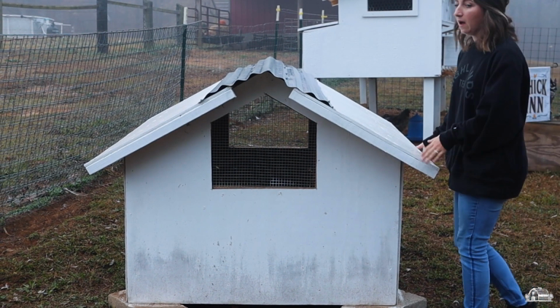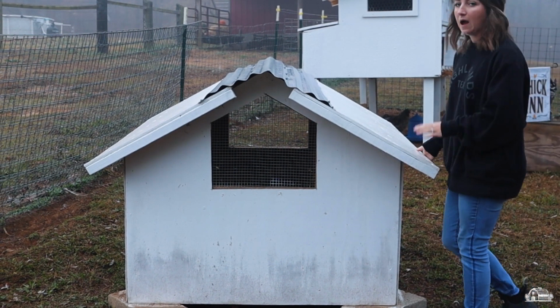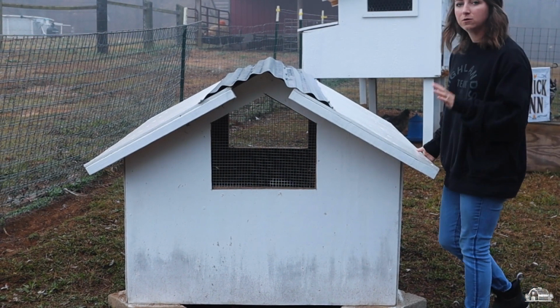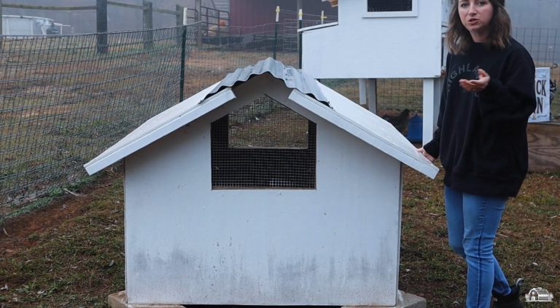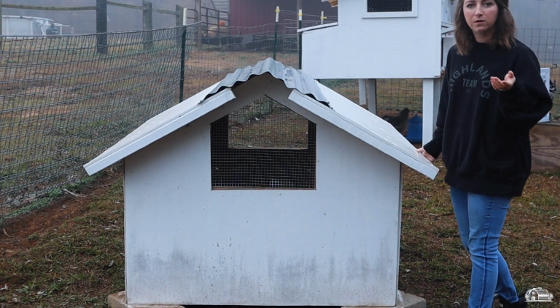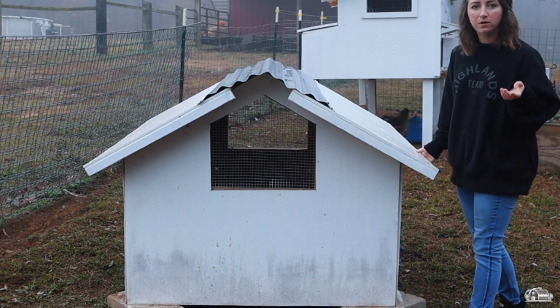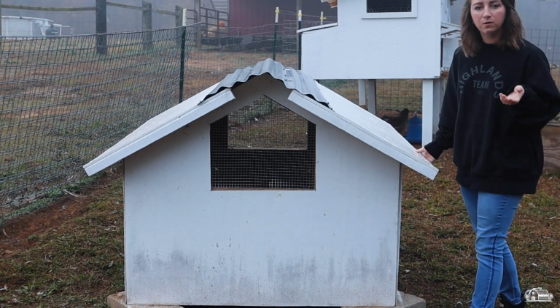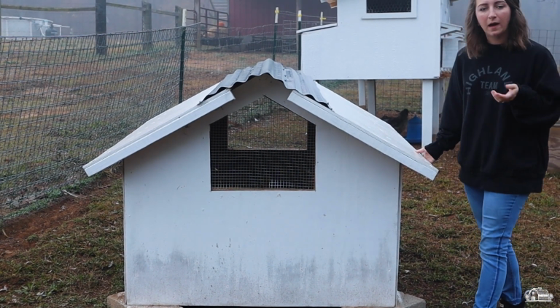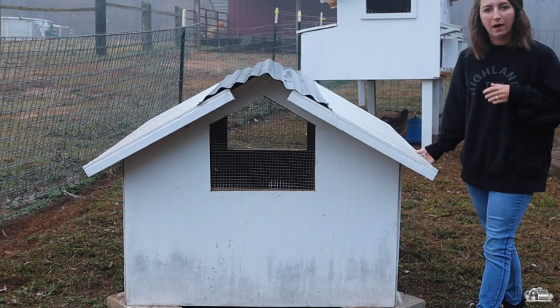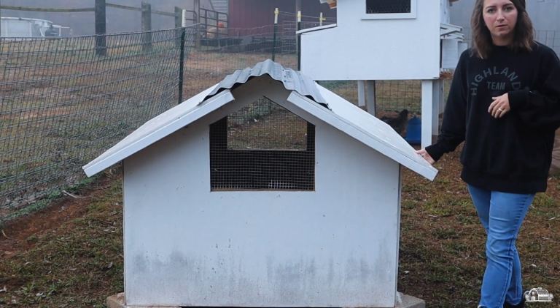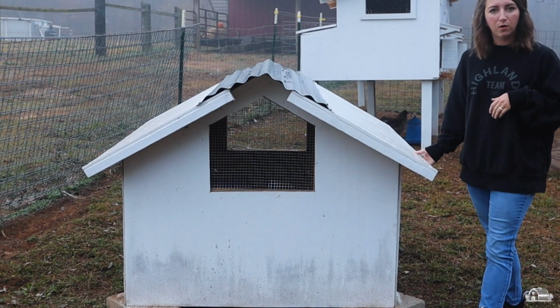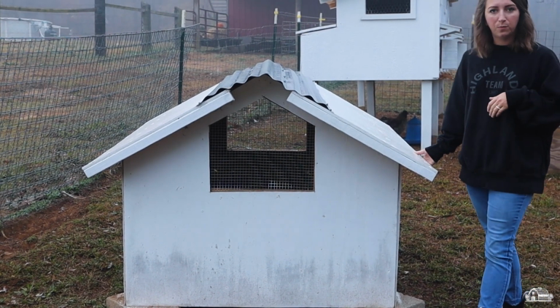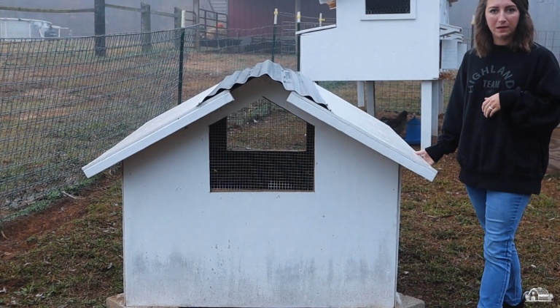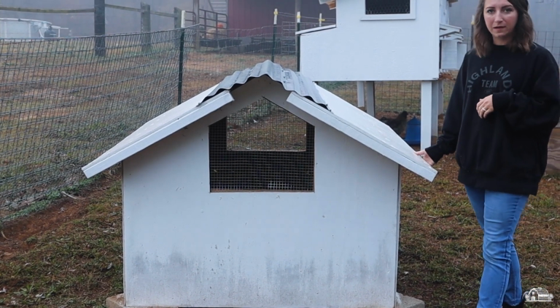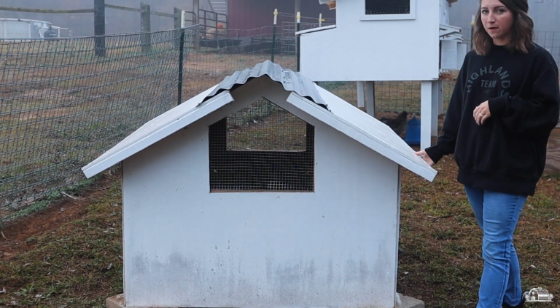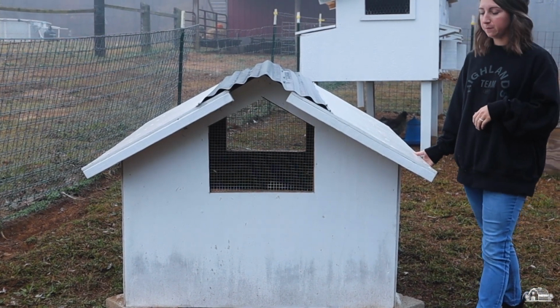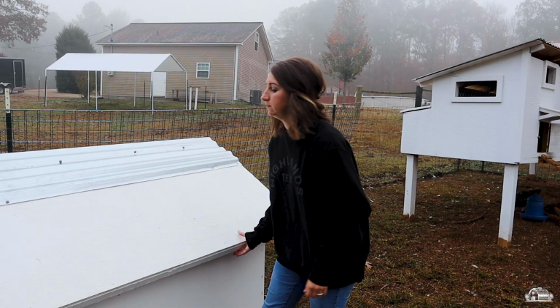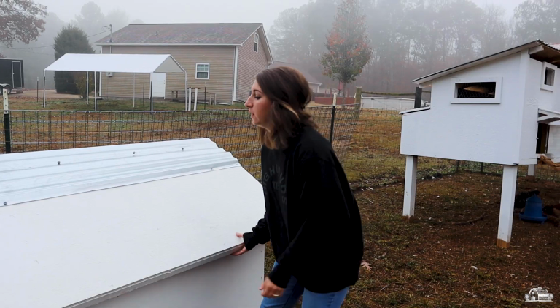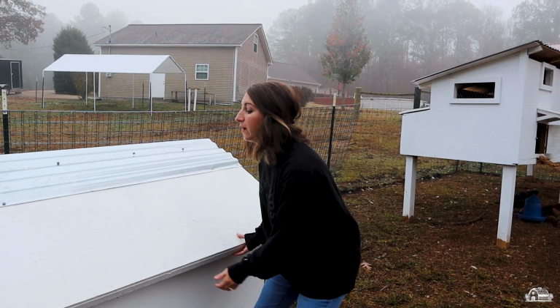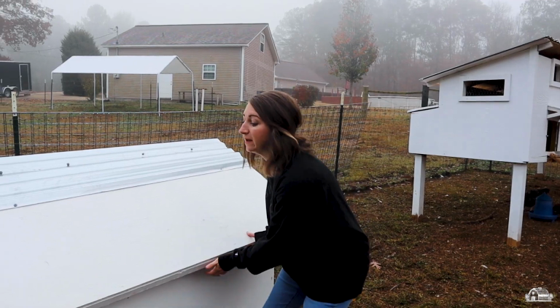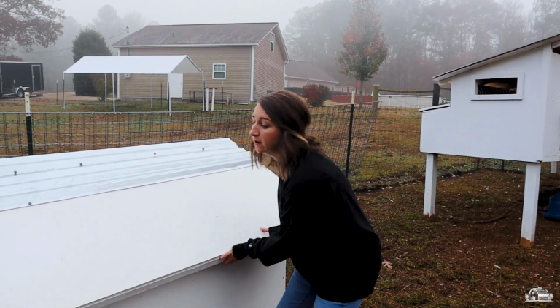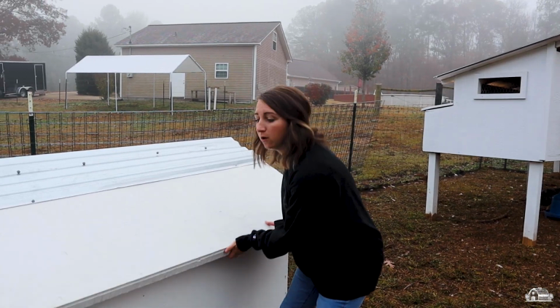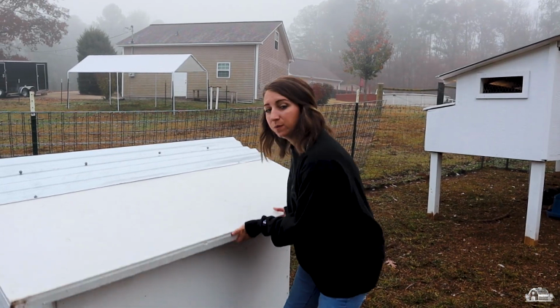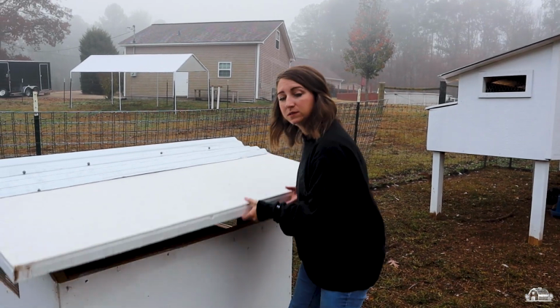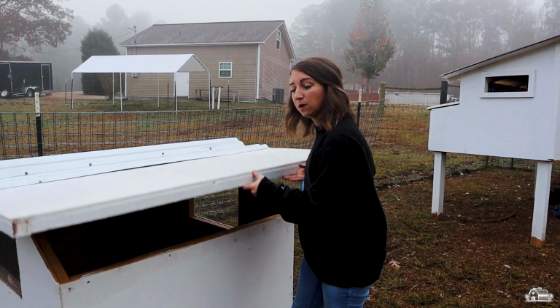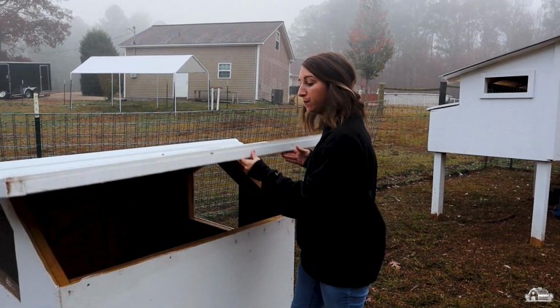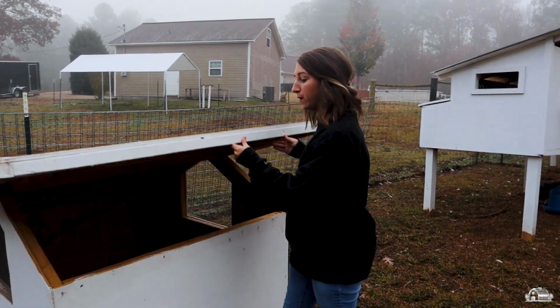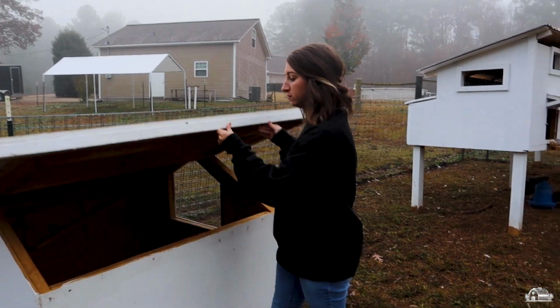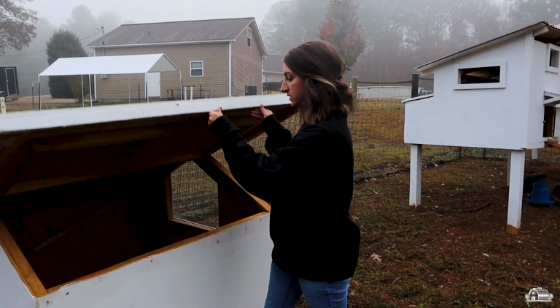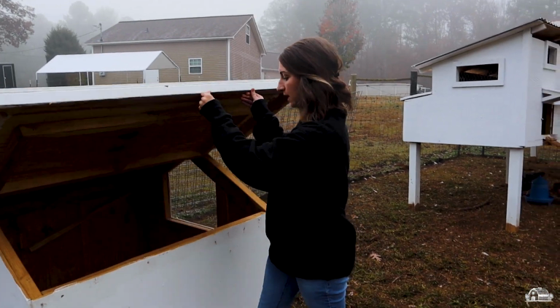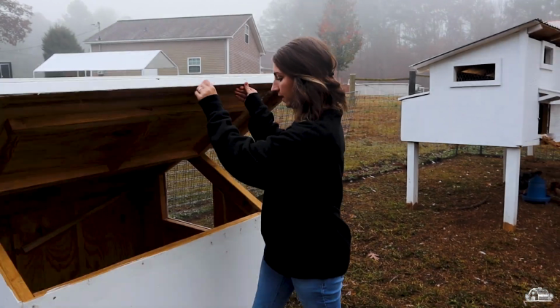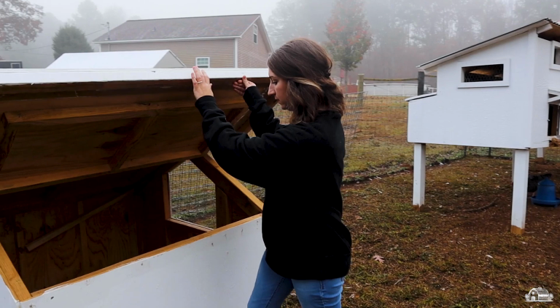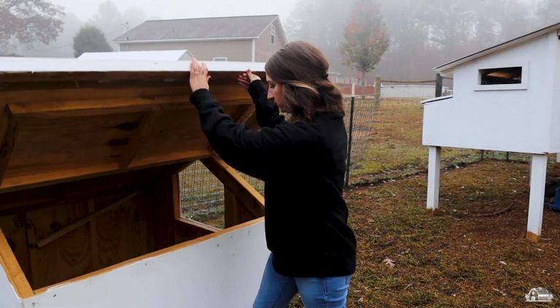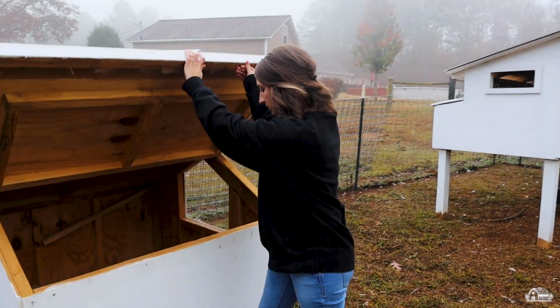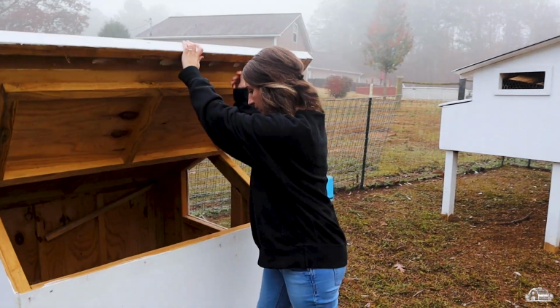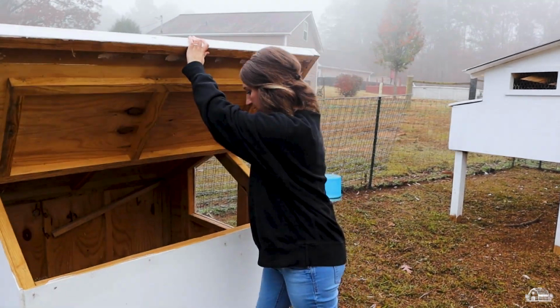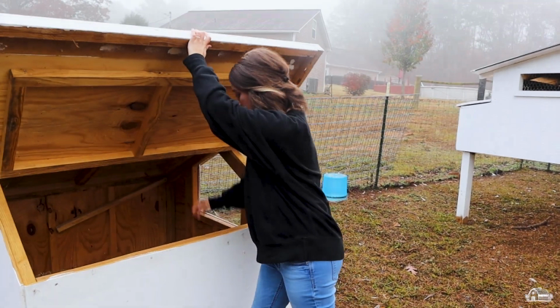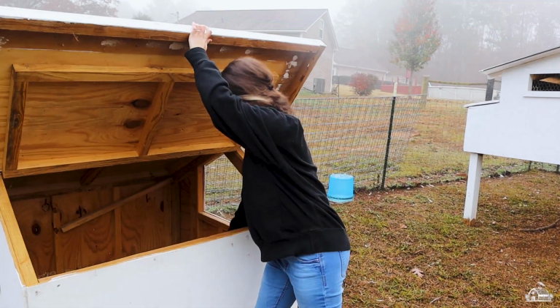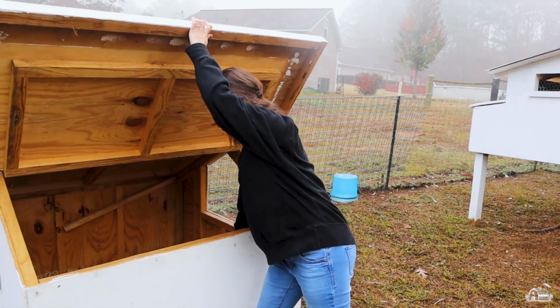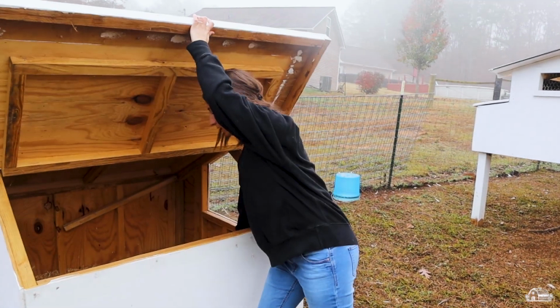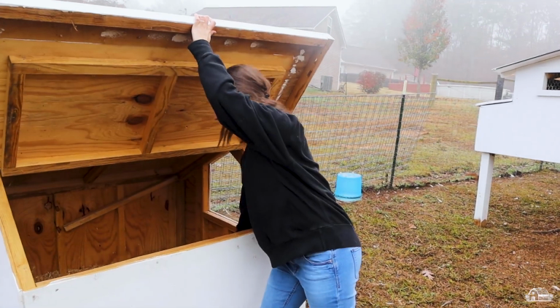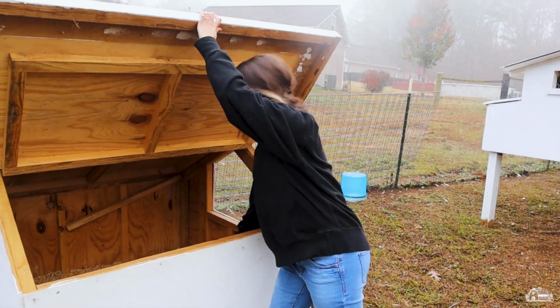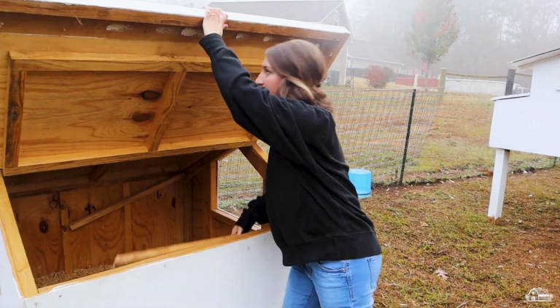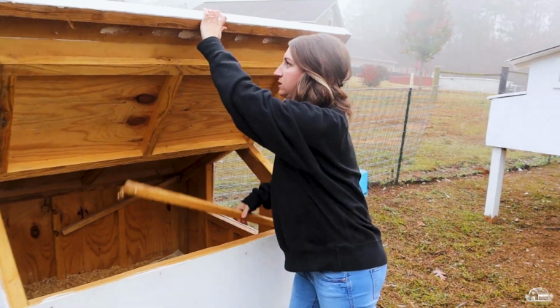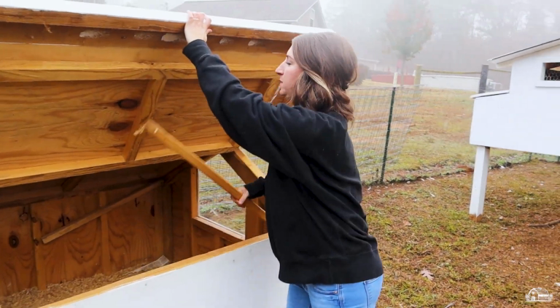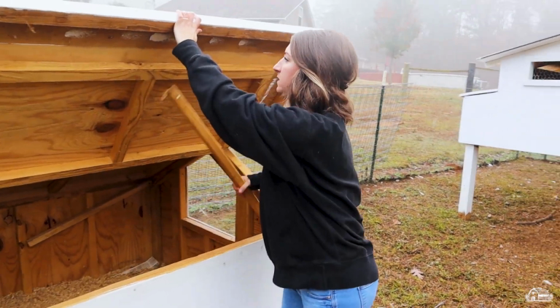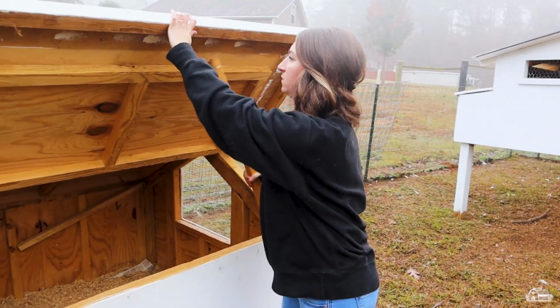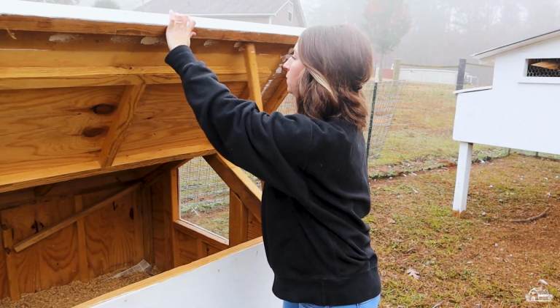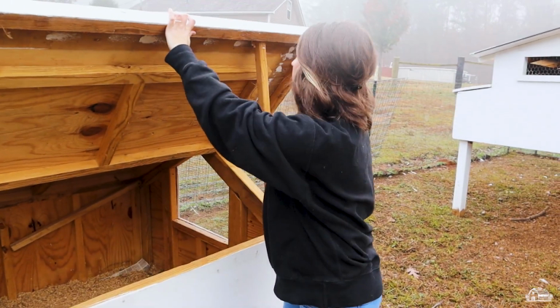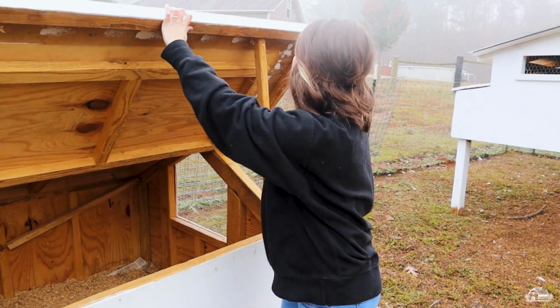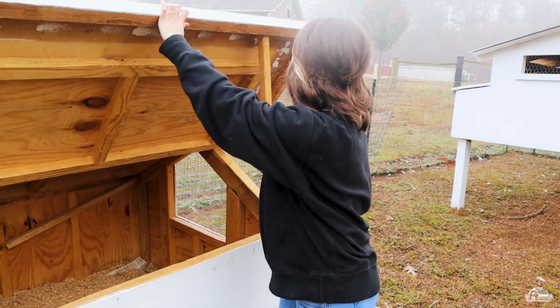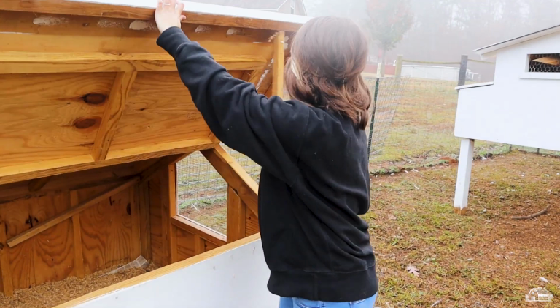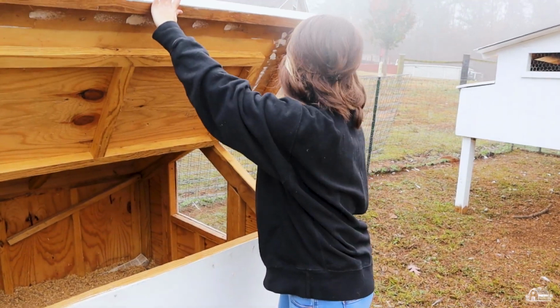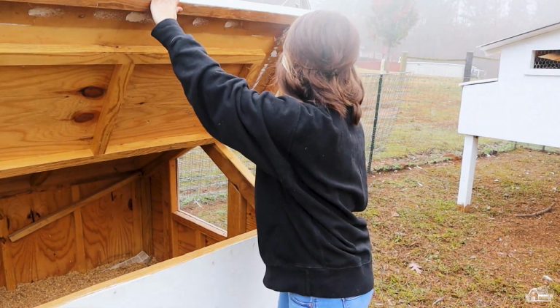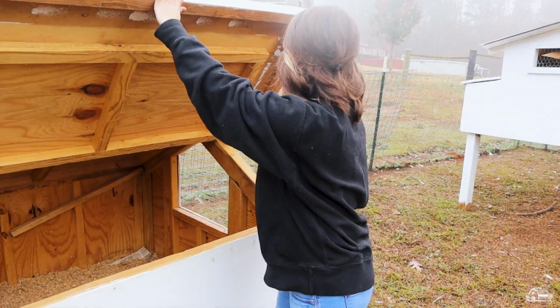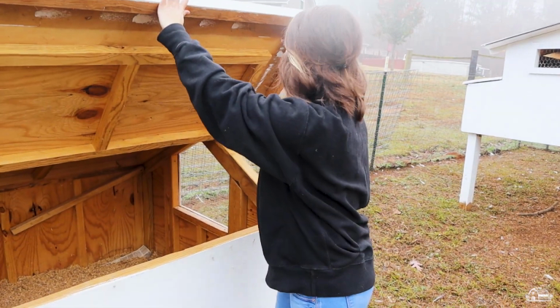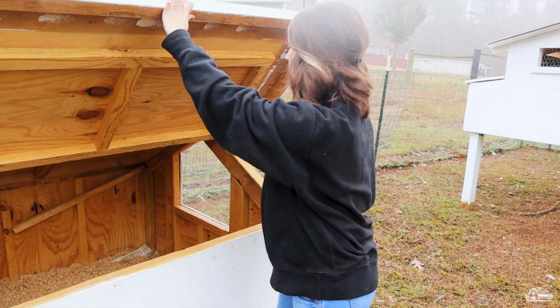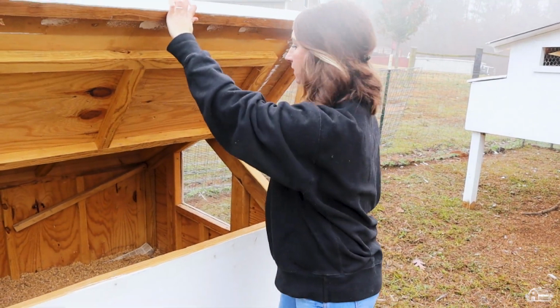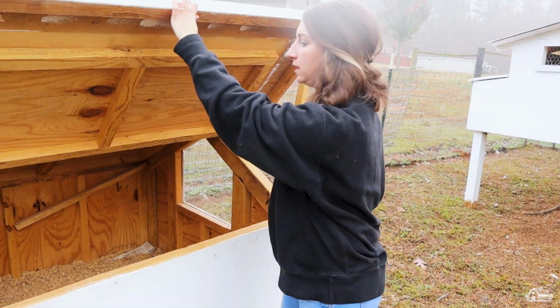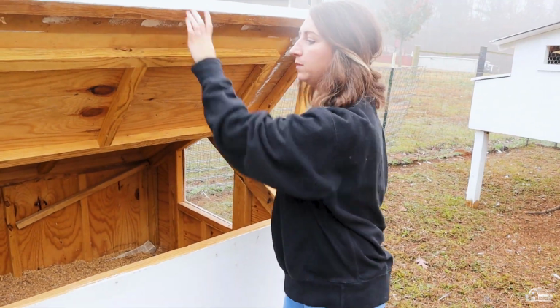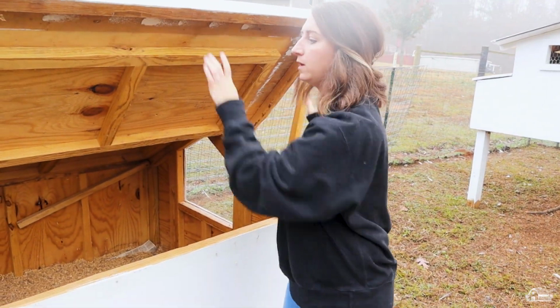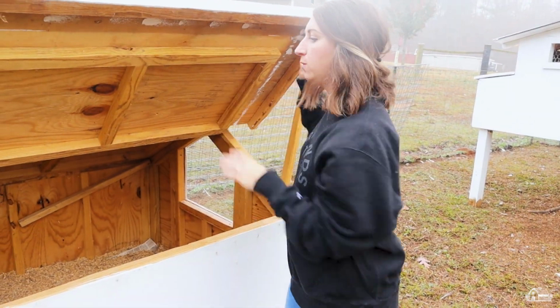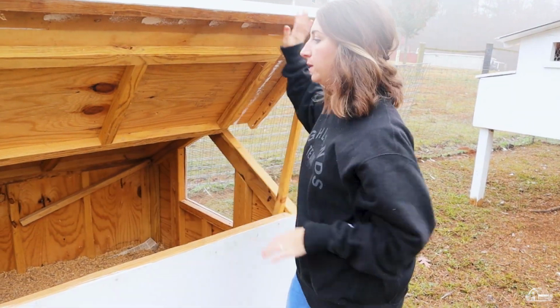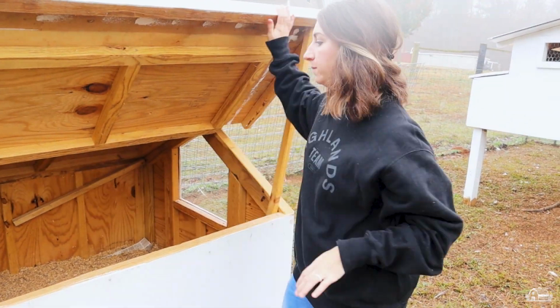I'll show you how to open it up. It opens on both sides, and we have this piece of wood to help keep it open.